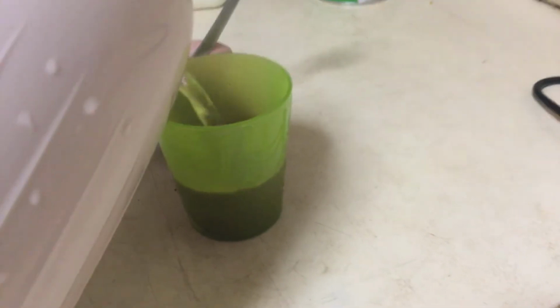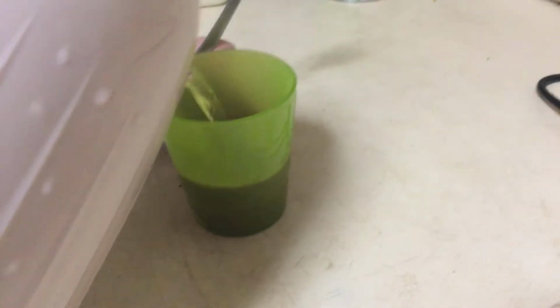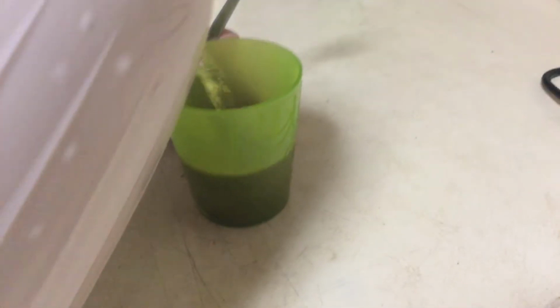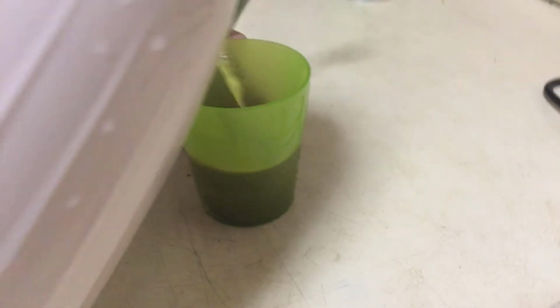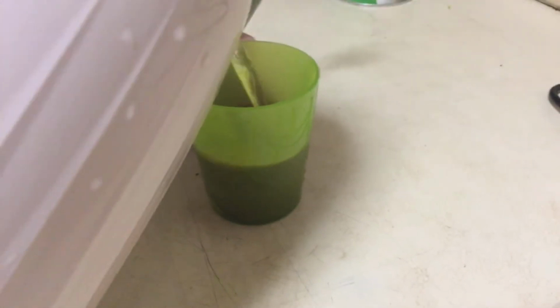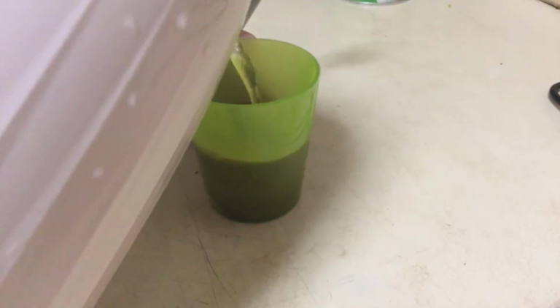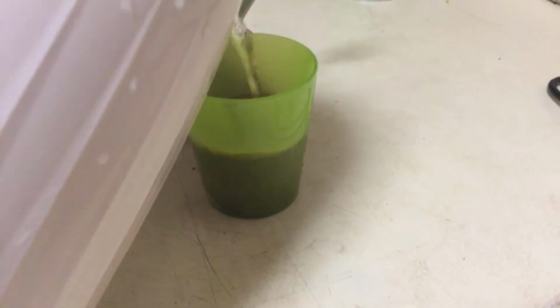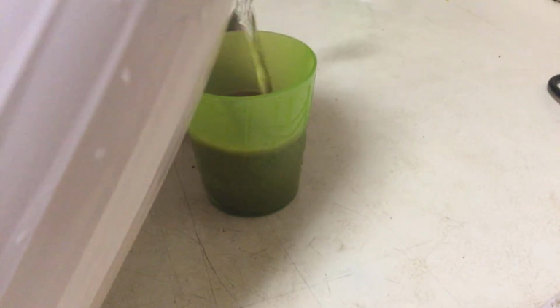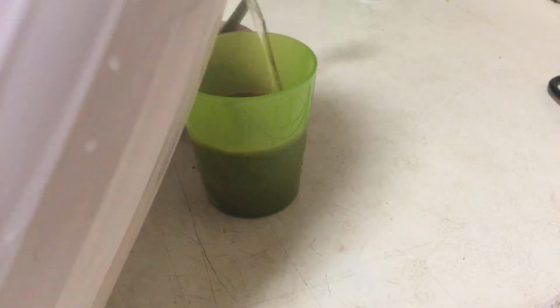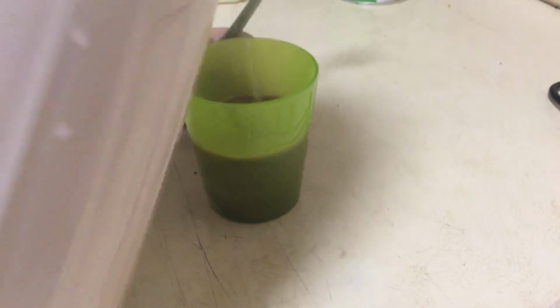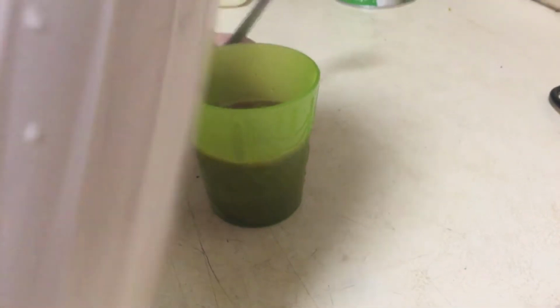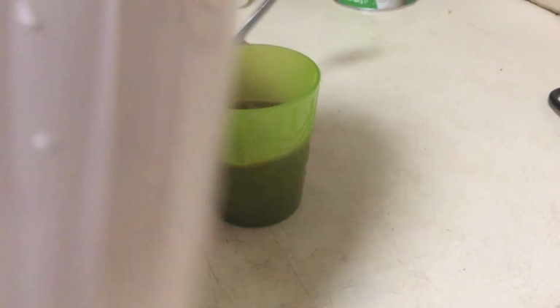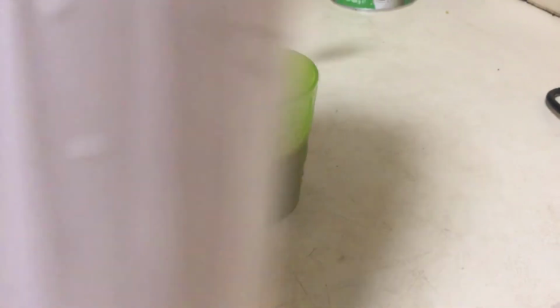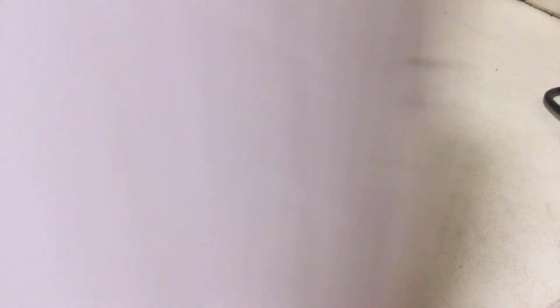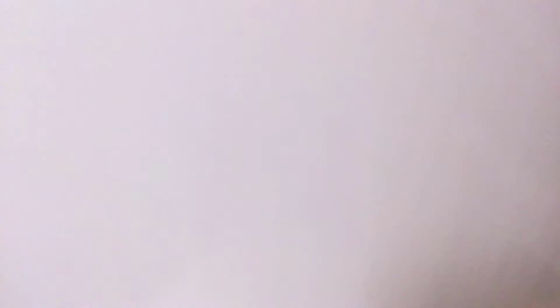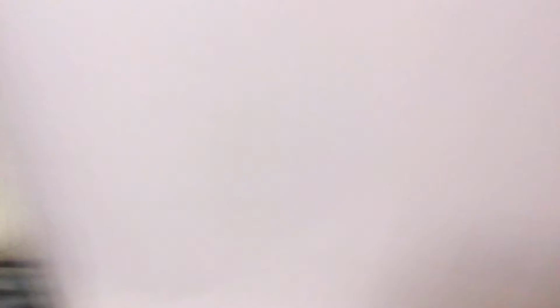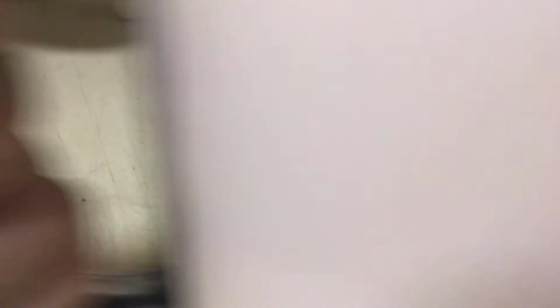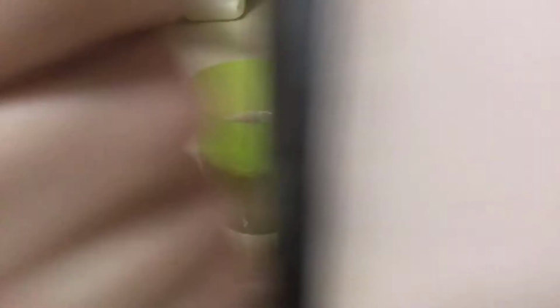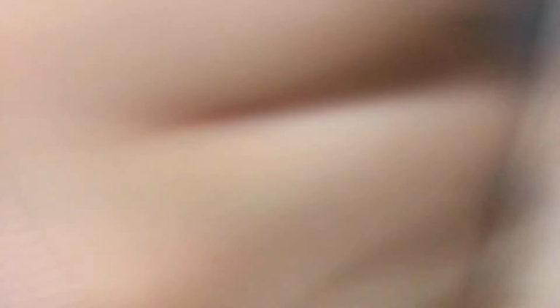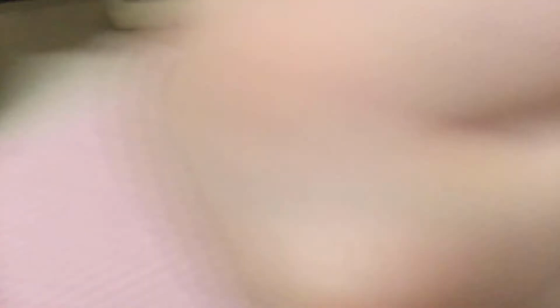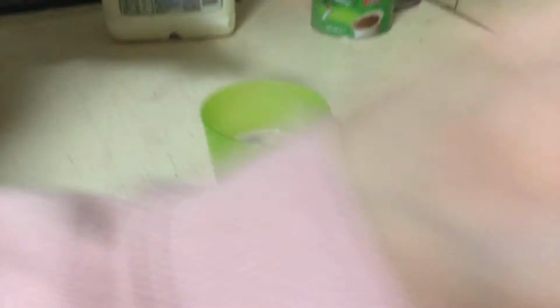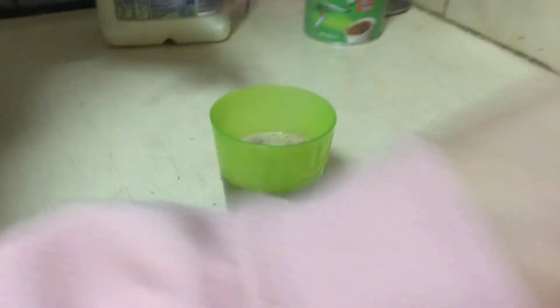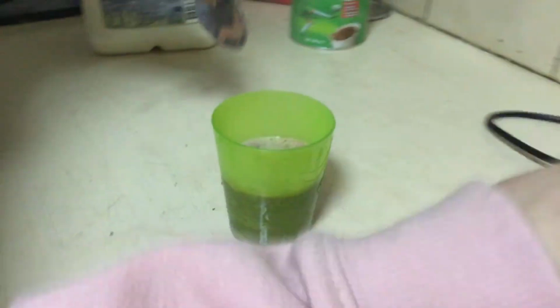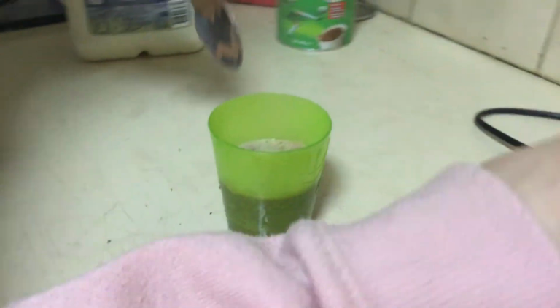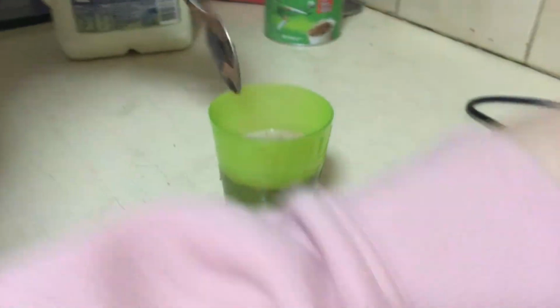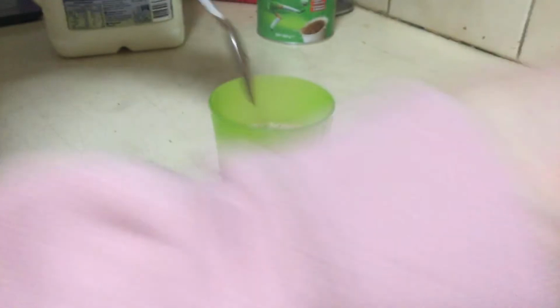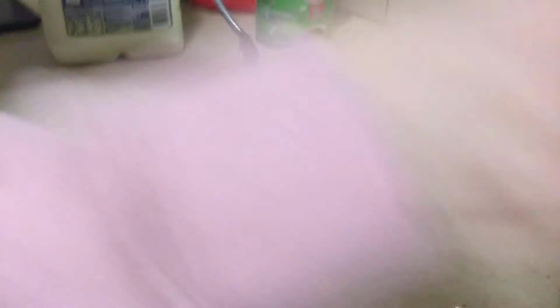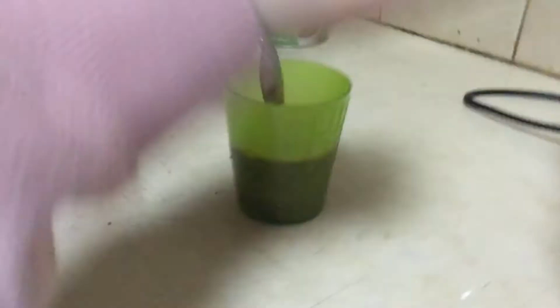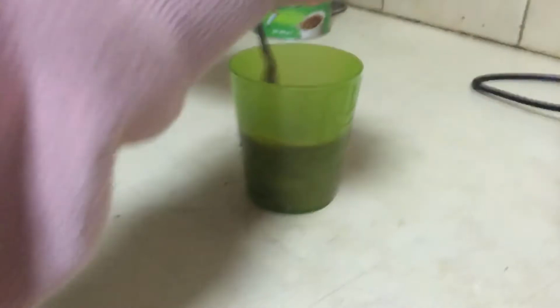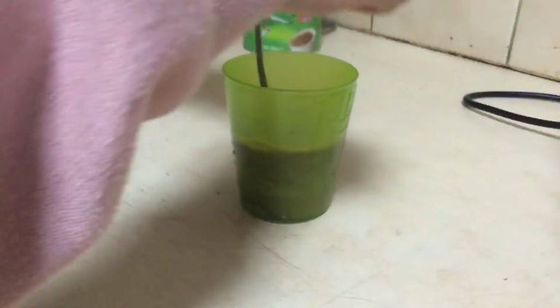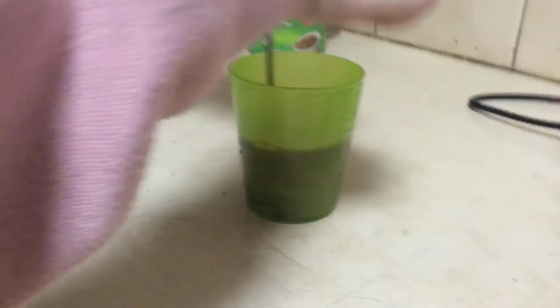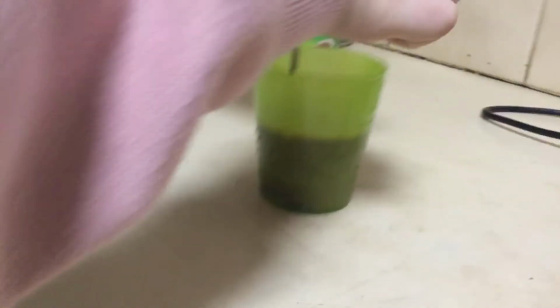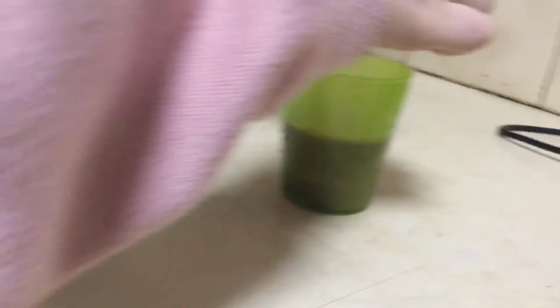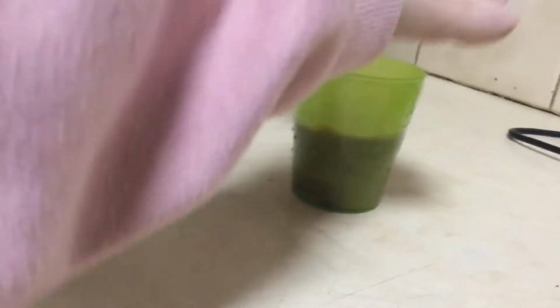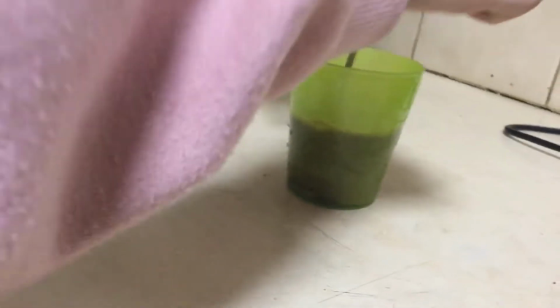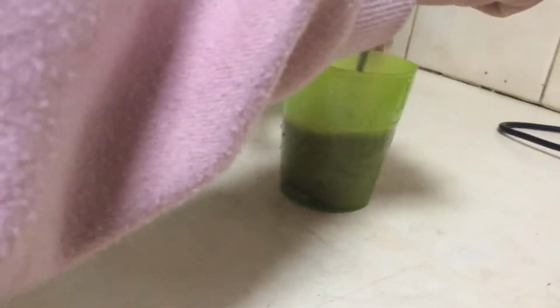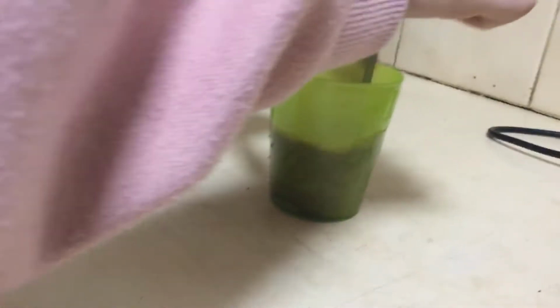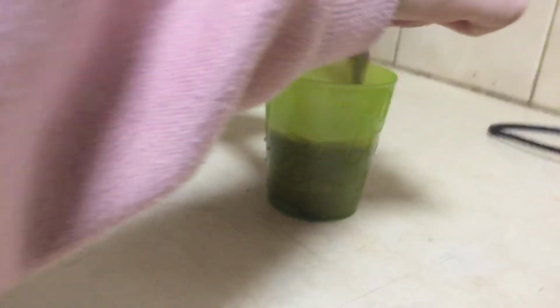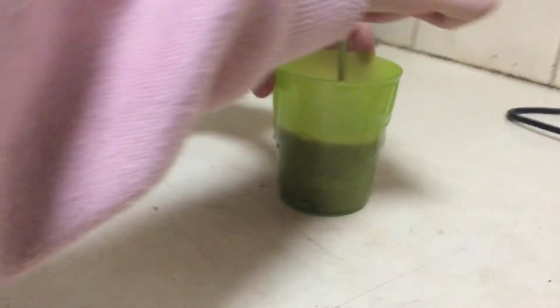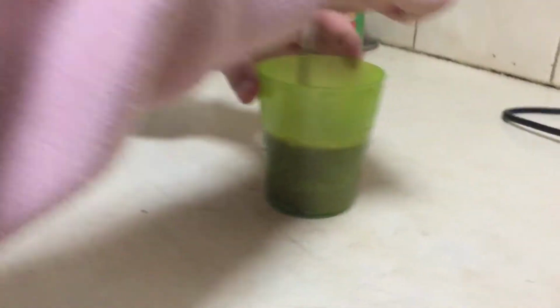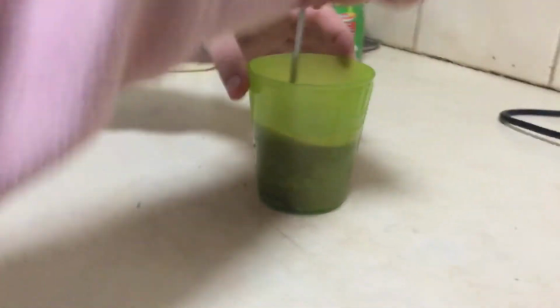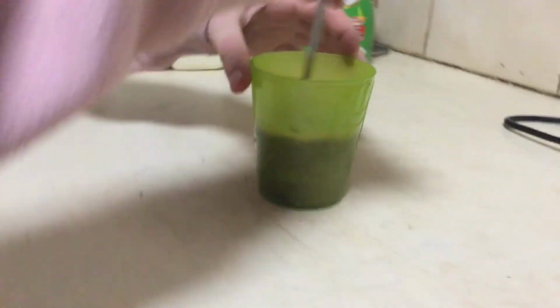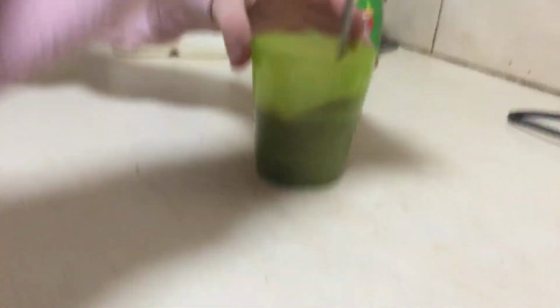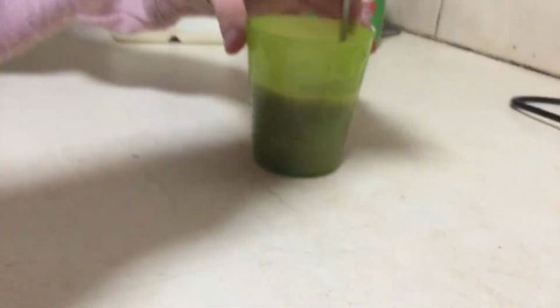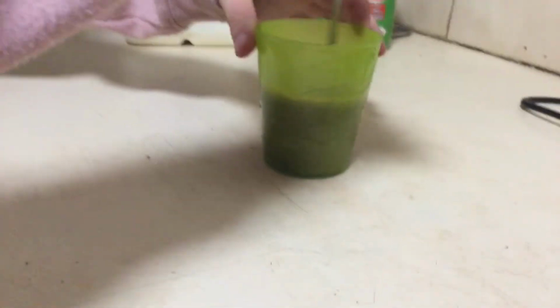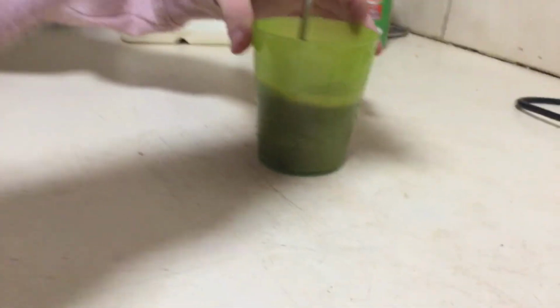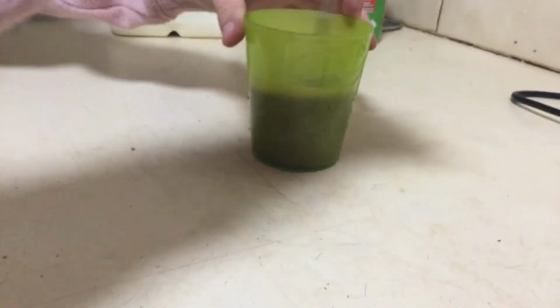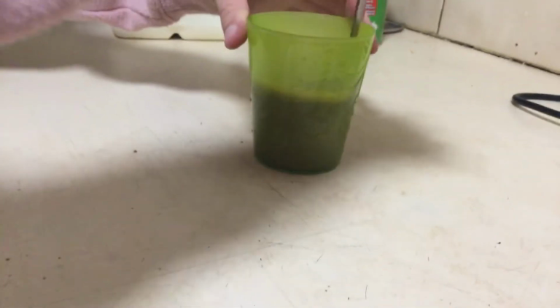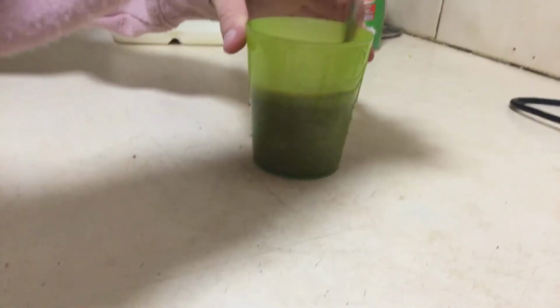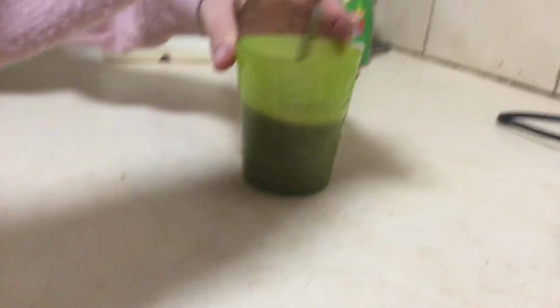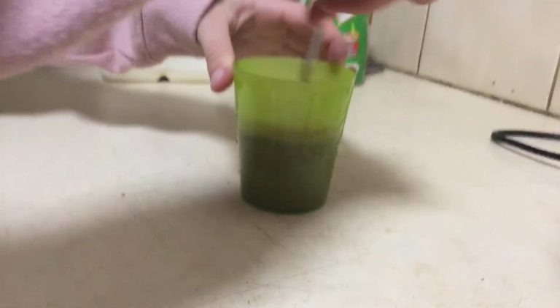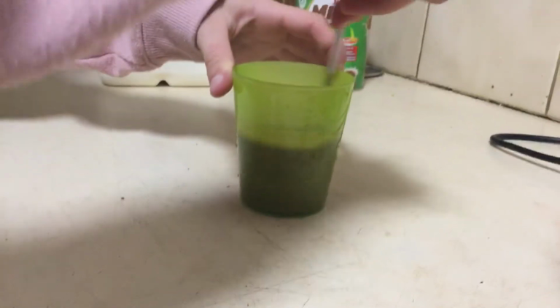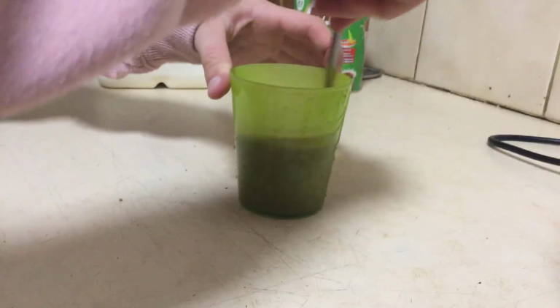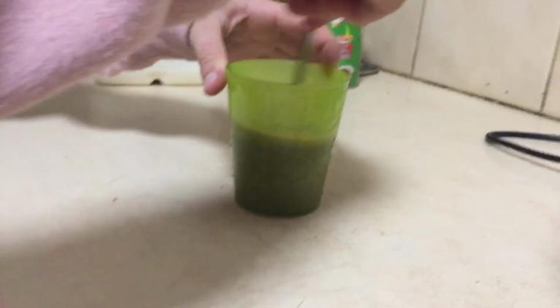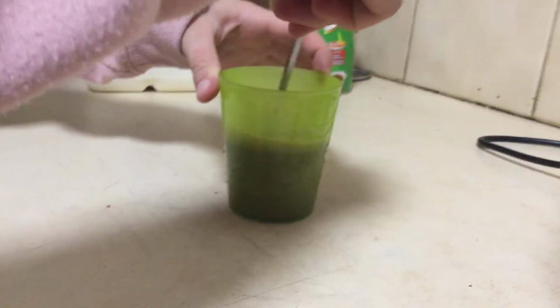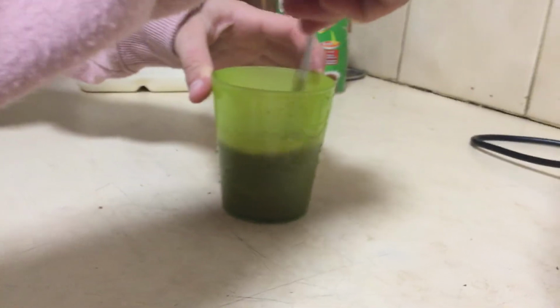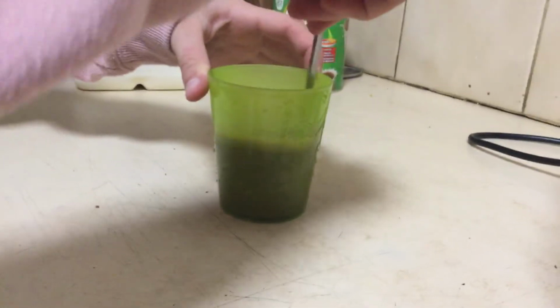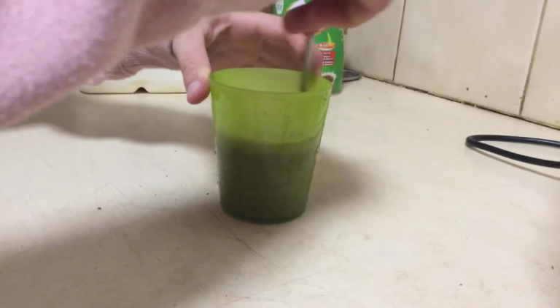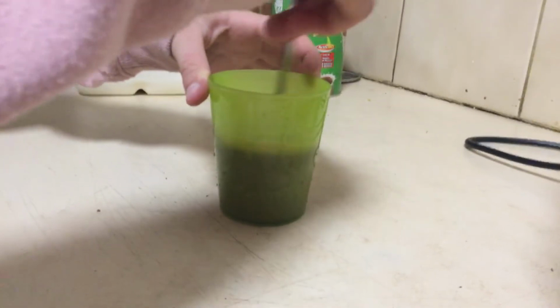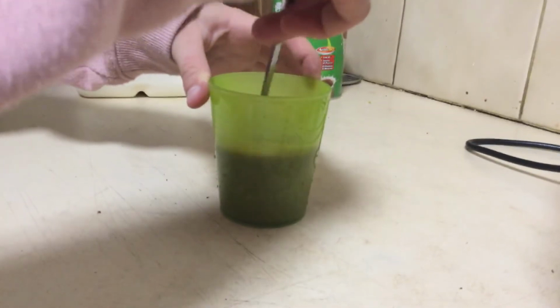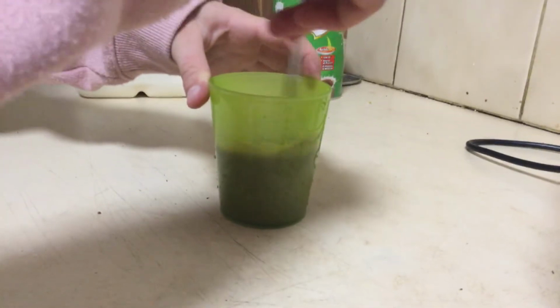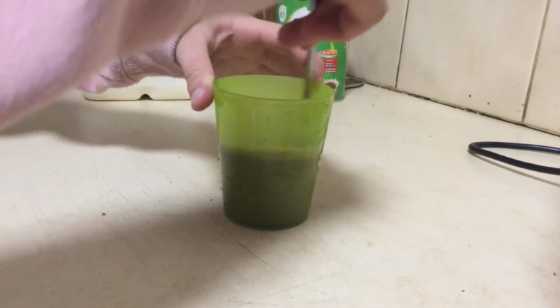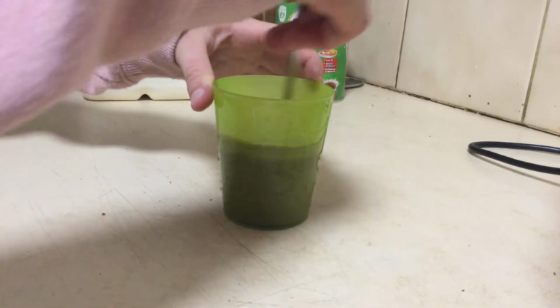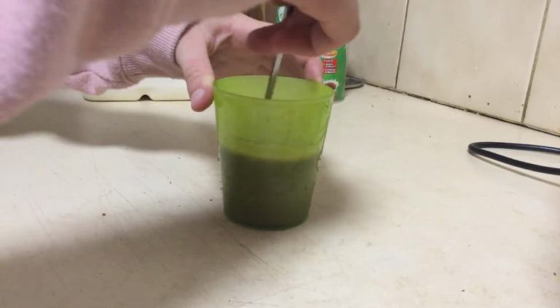Now we mix. That makes the chocolate dissolve.